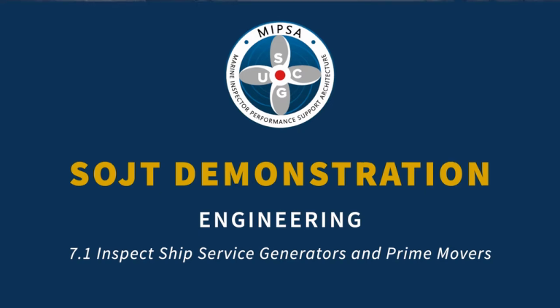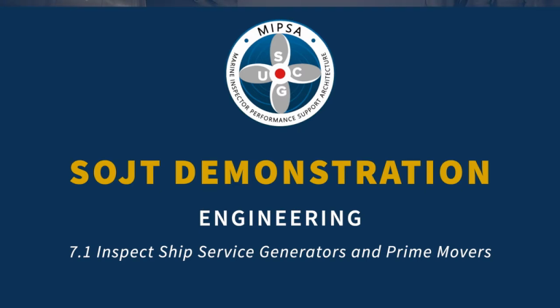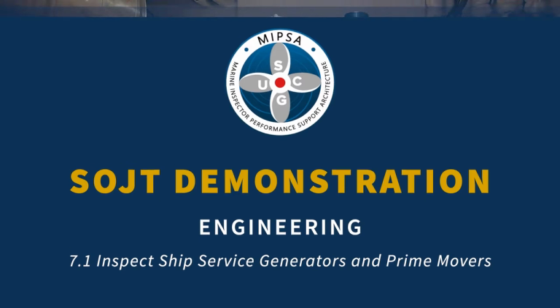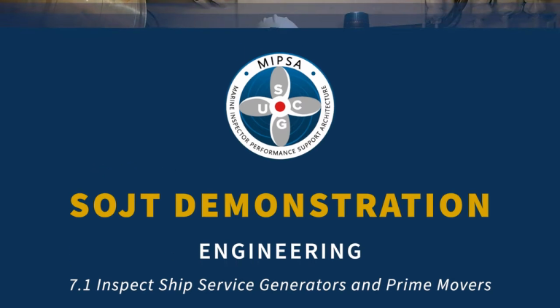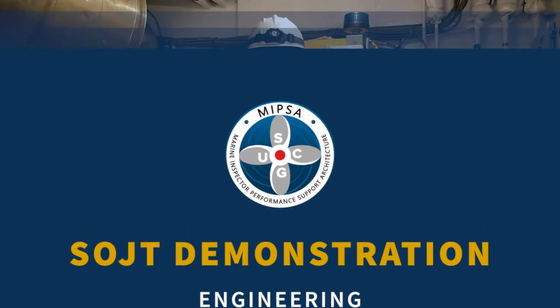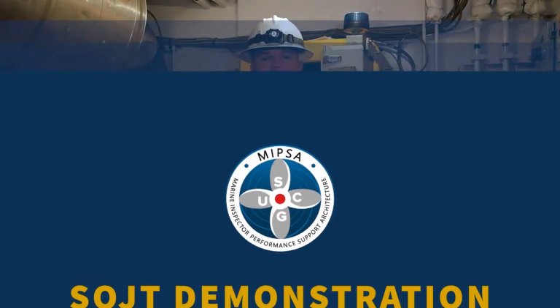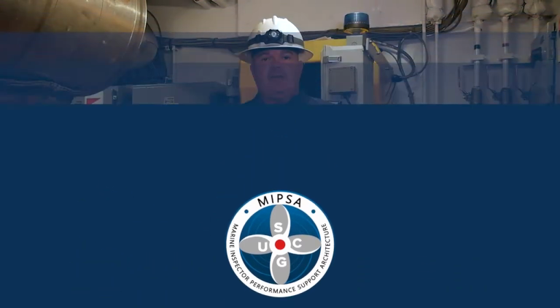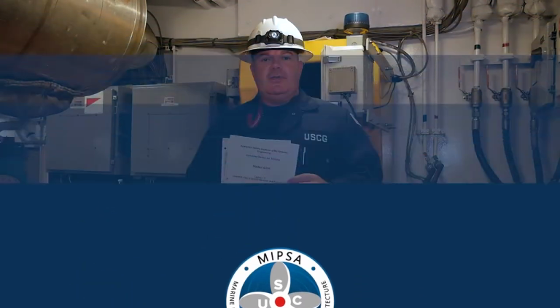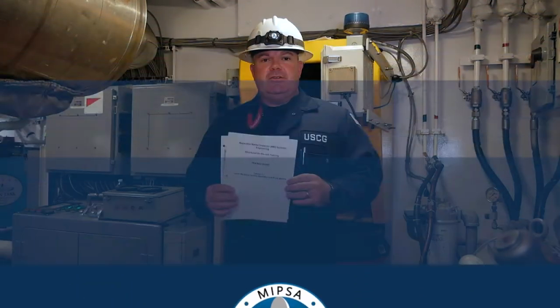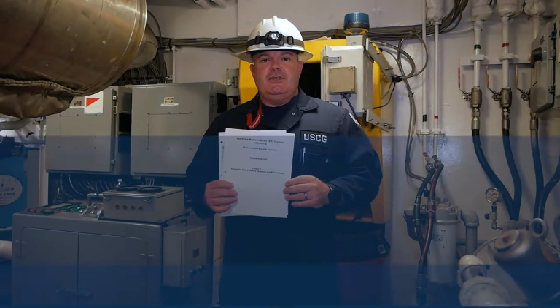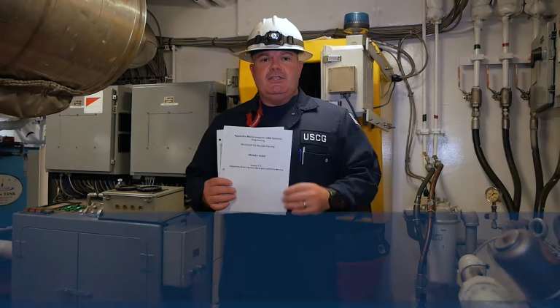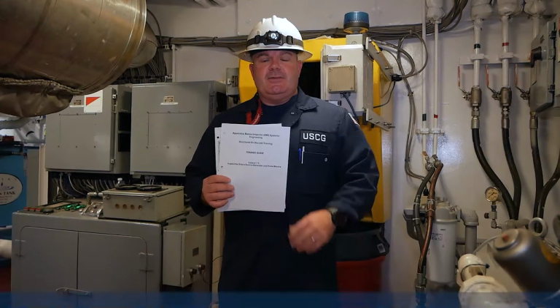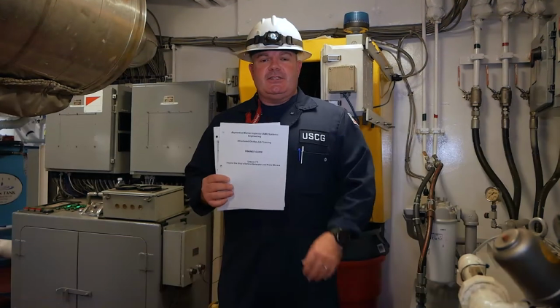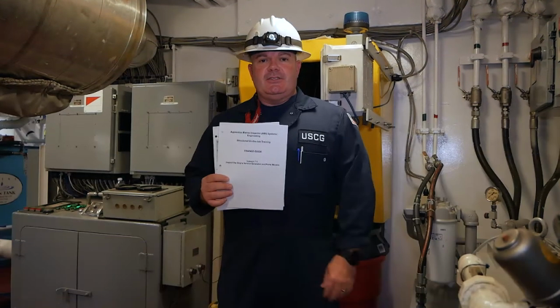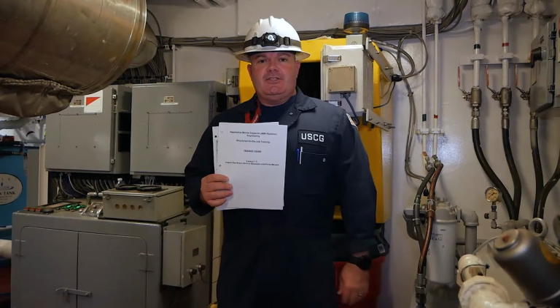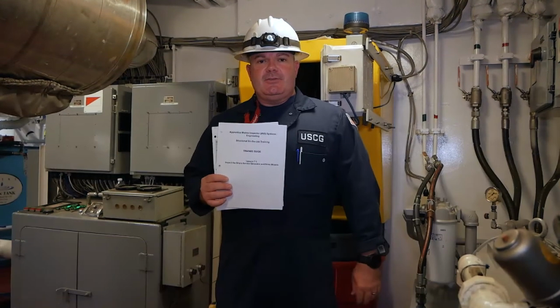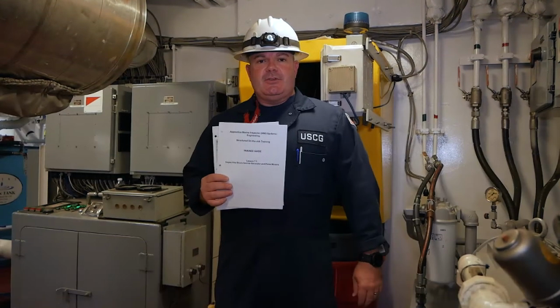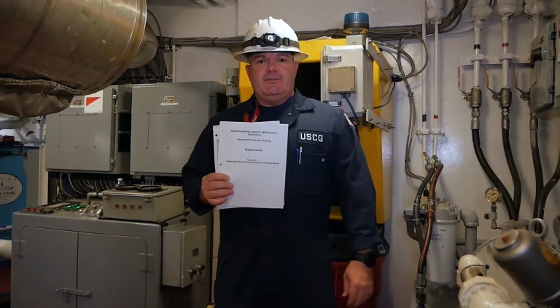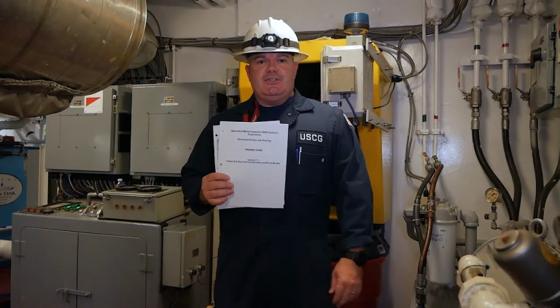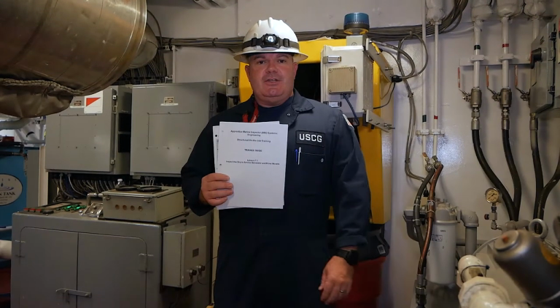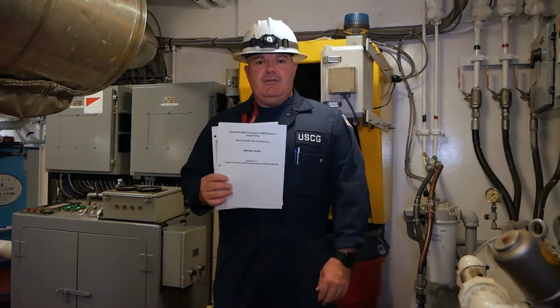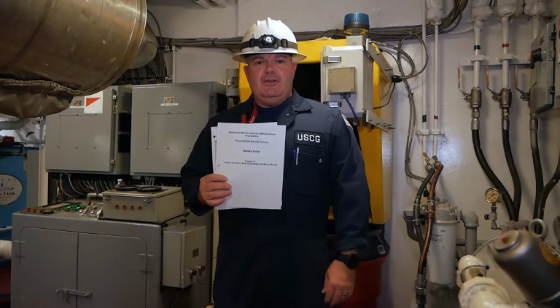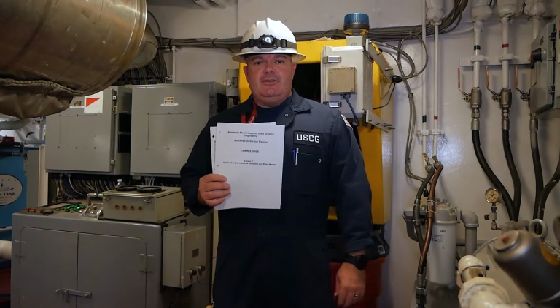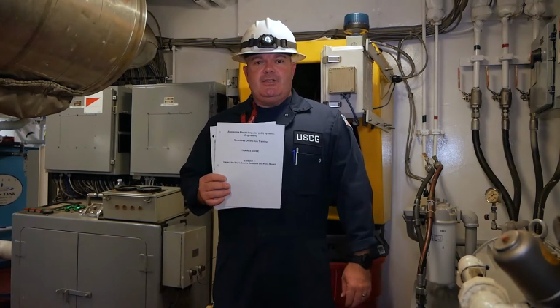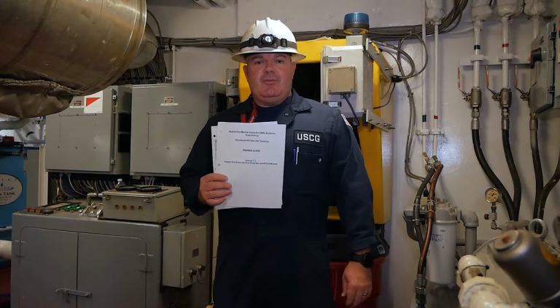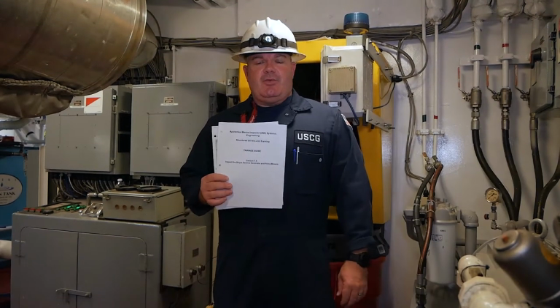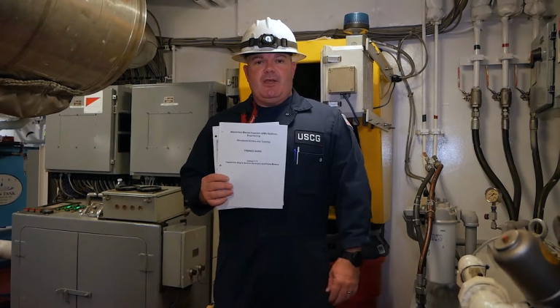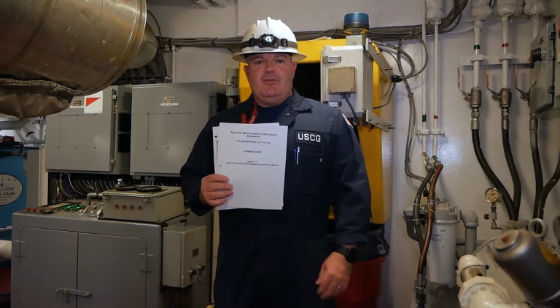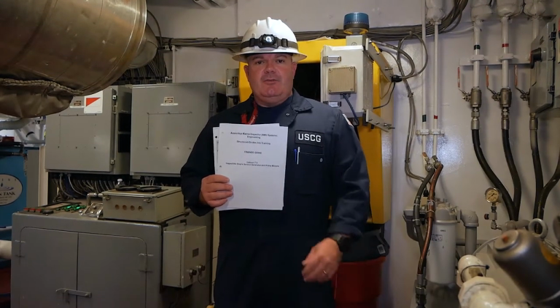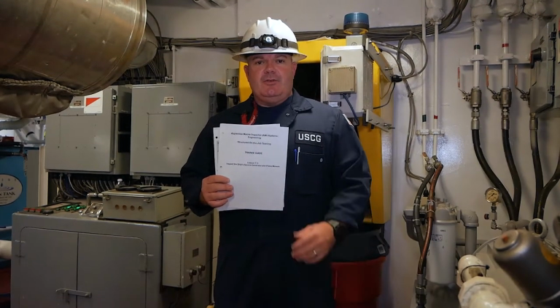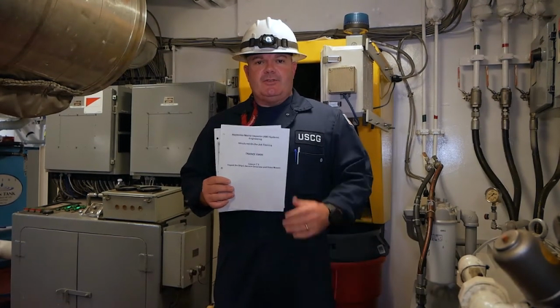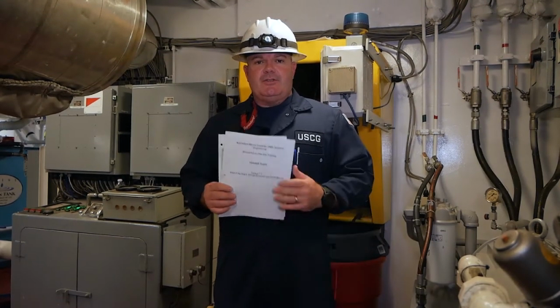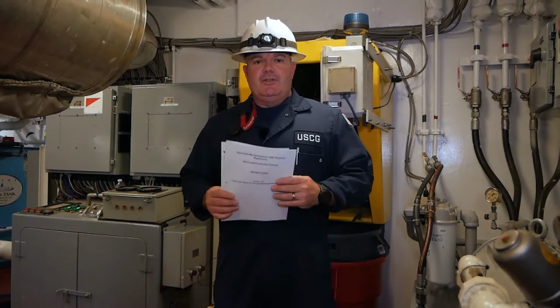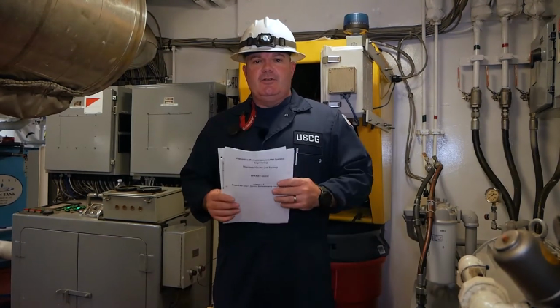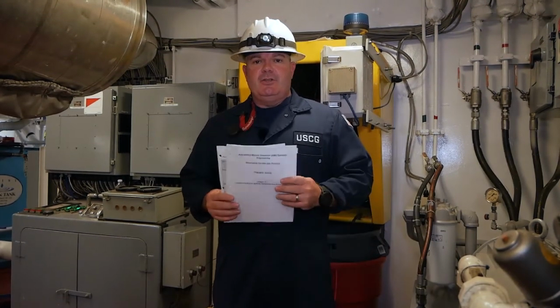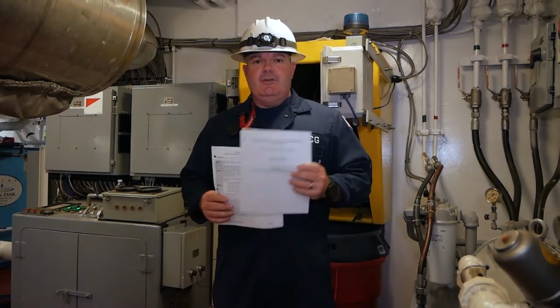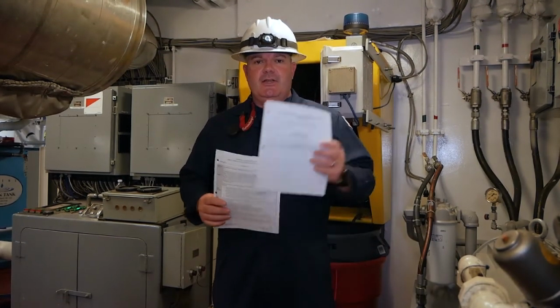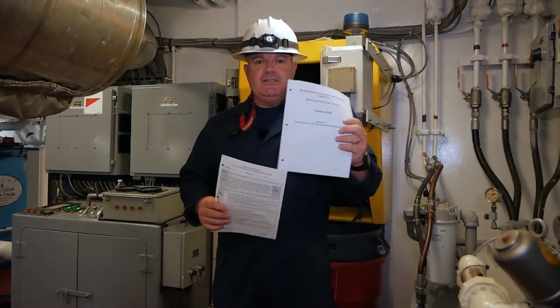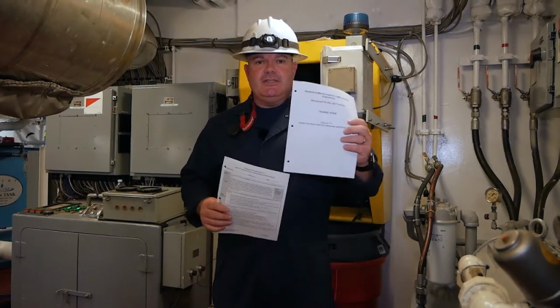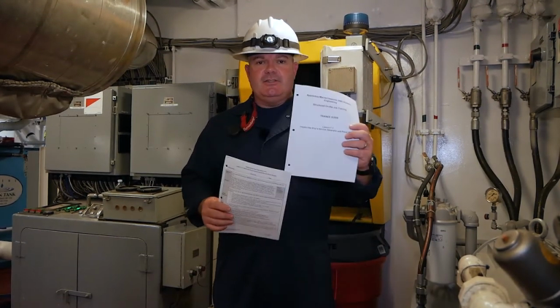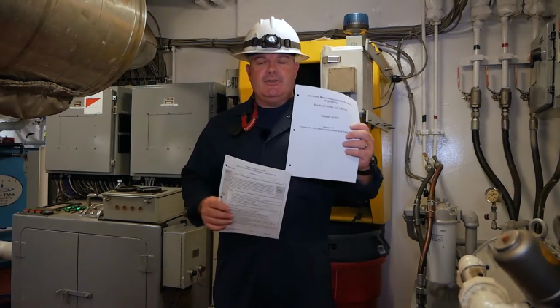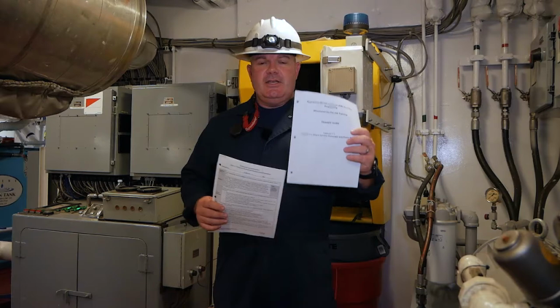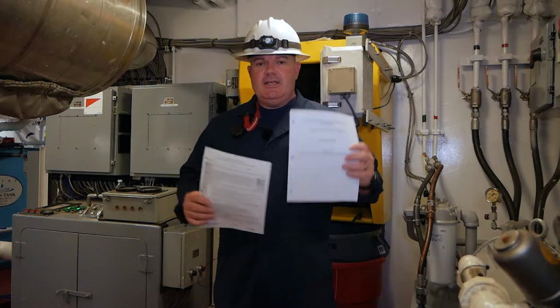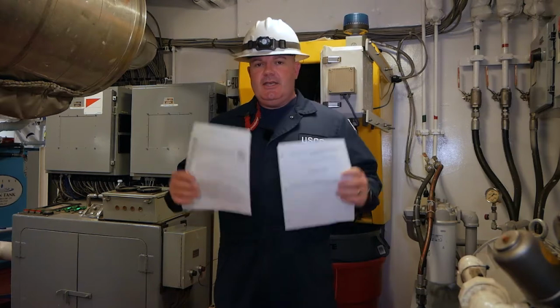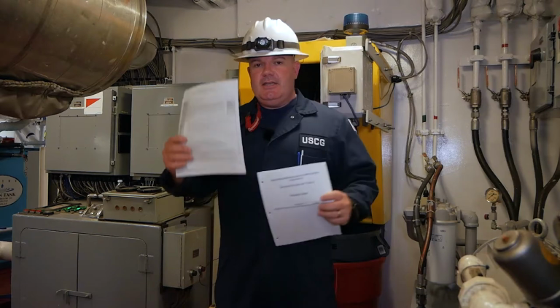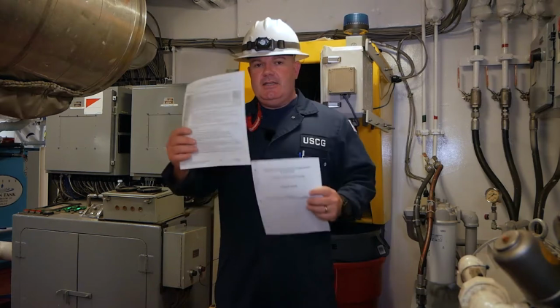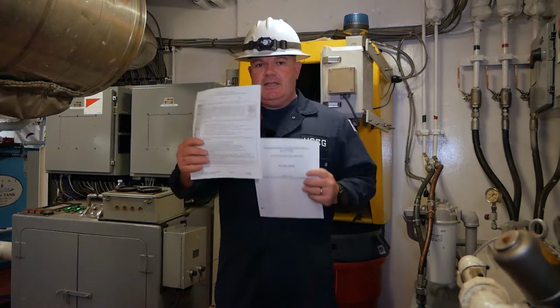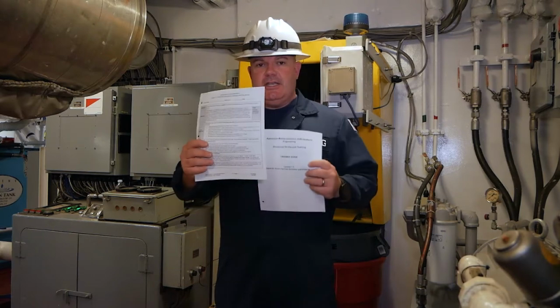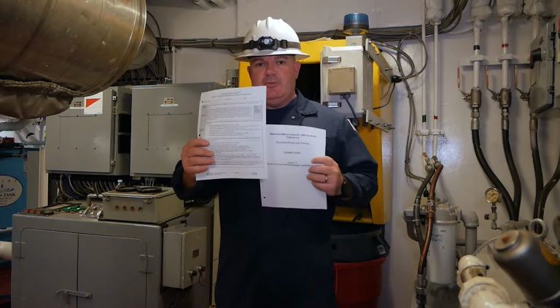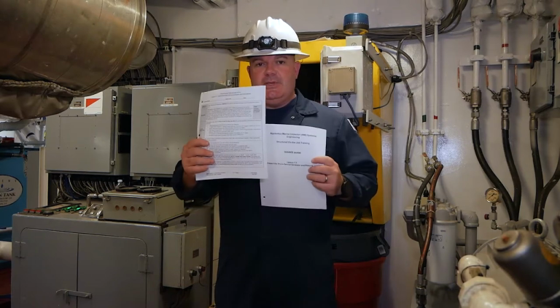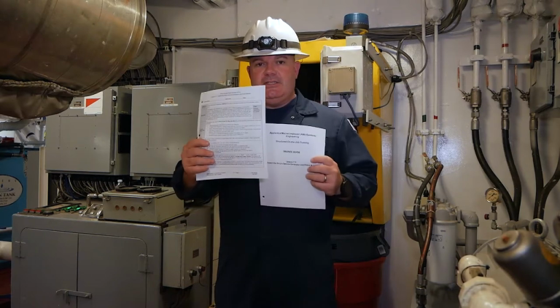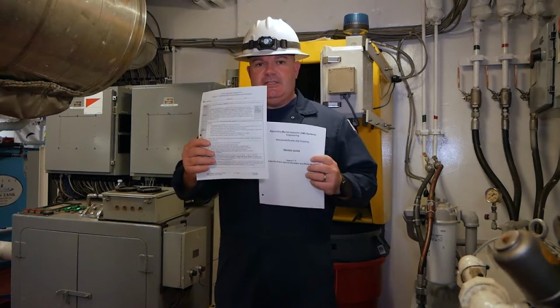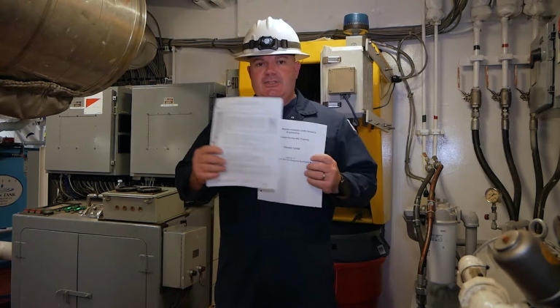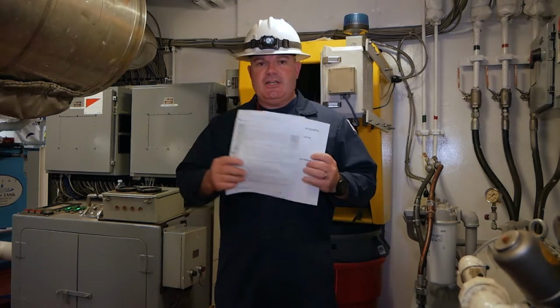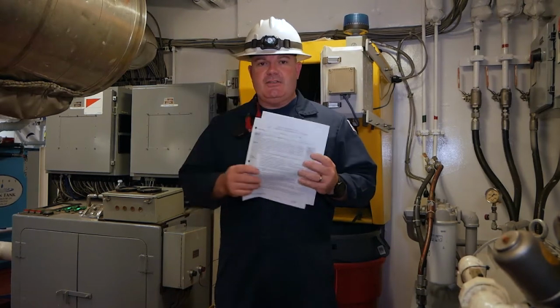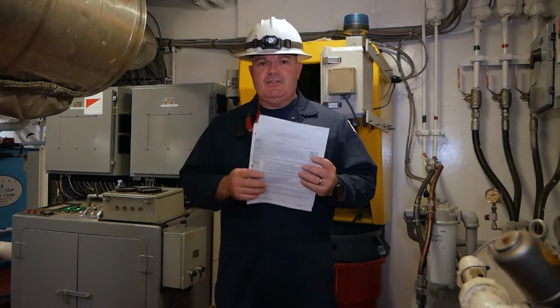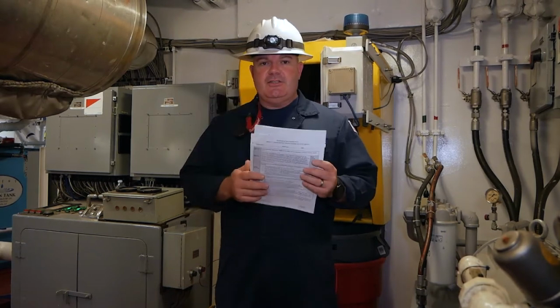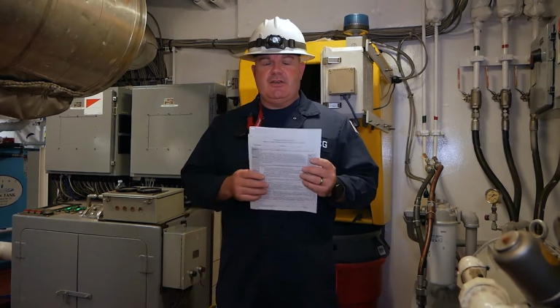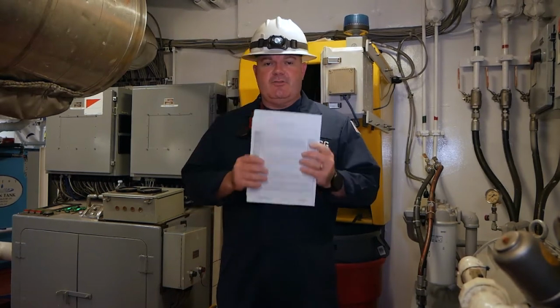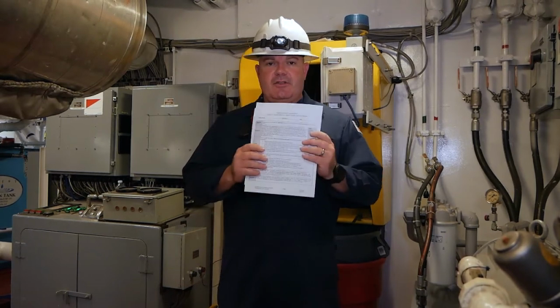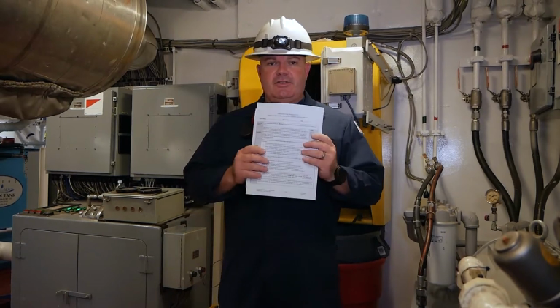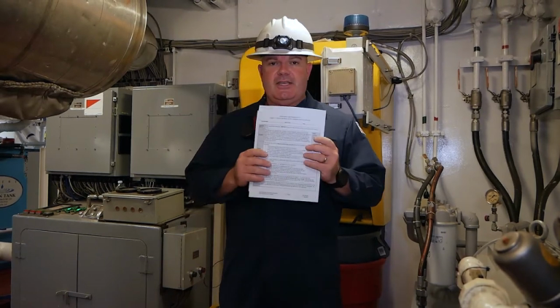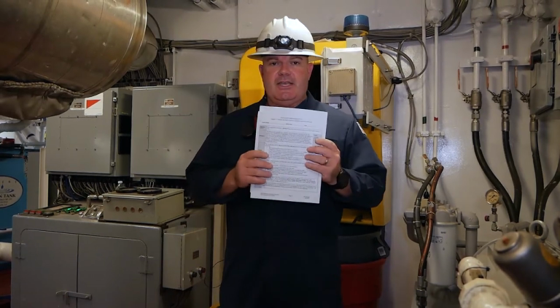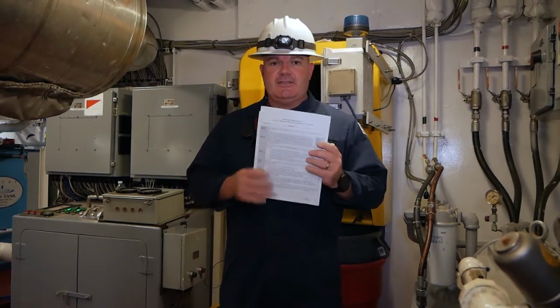We're going to talk about inspecting ship service generators and prime movers, utilizing the training guide and your PTC checklist to cover all the tasks.